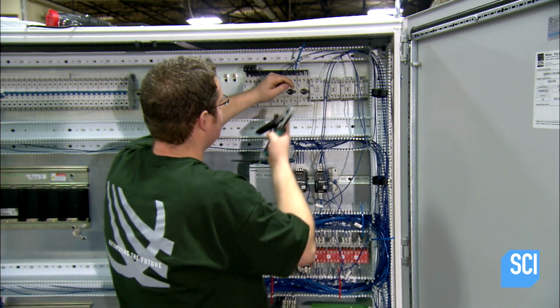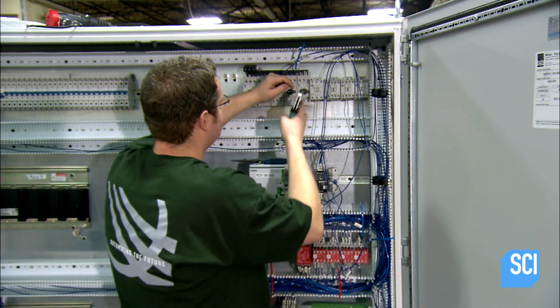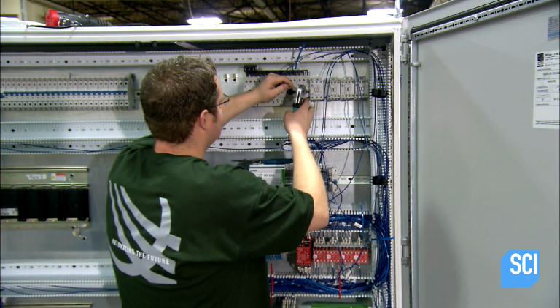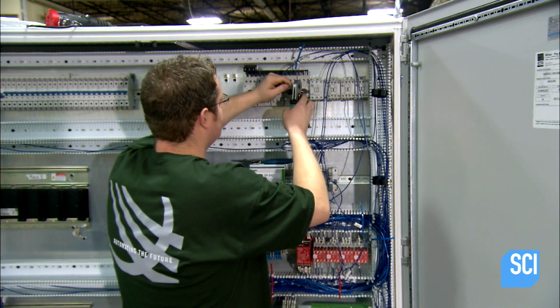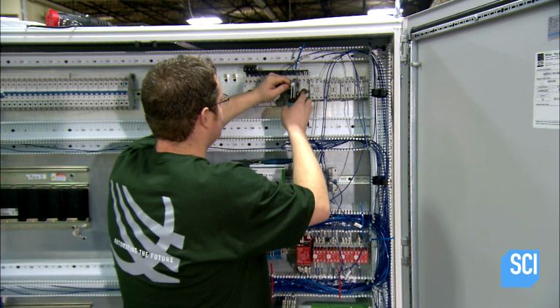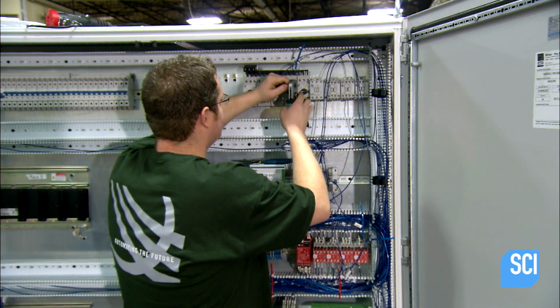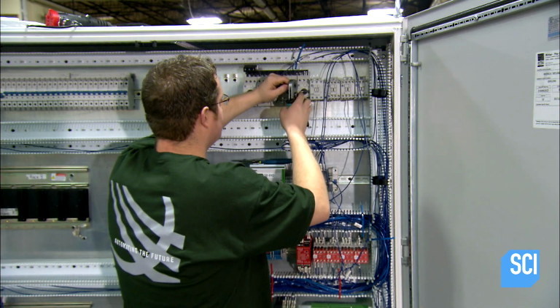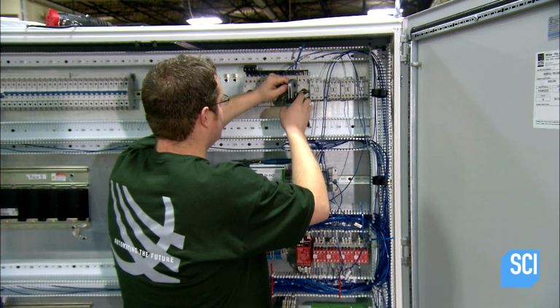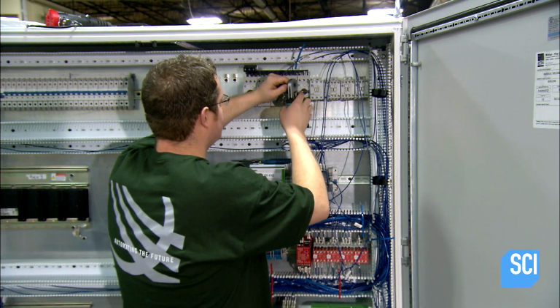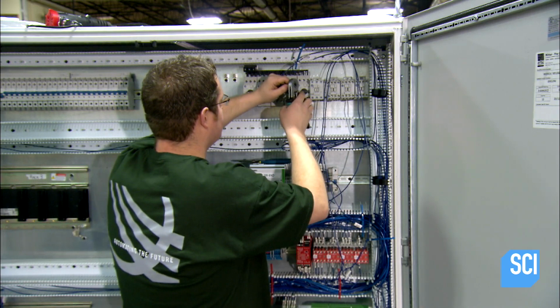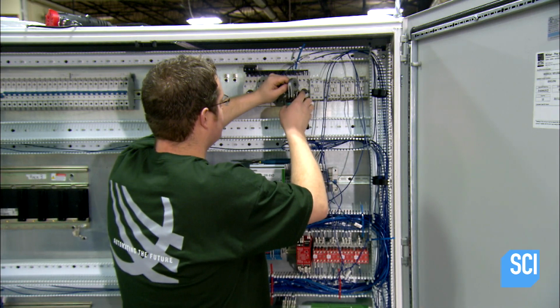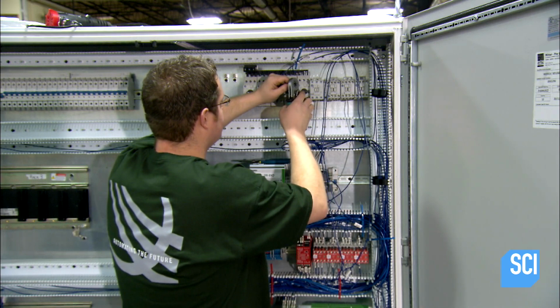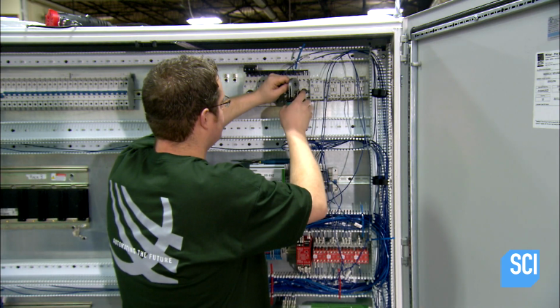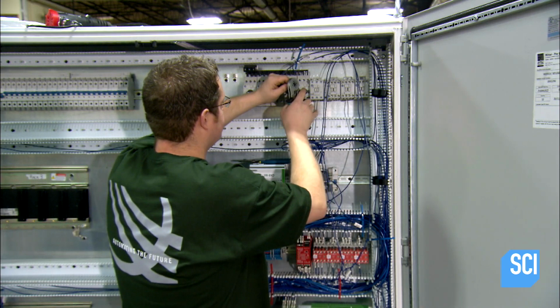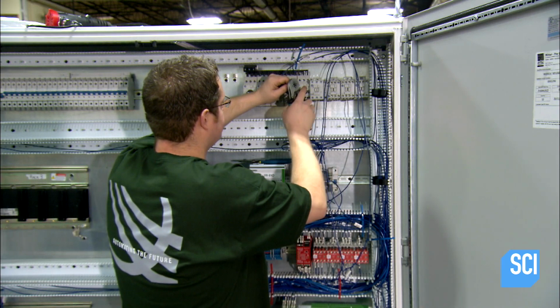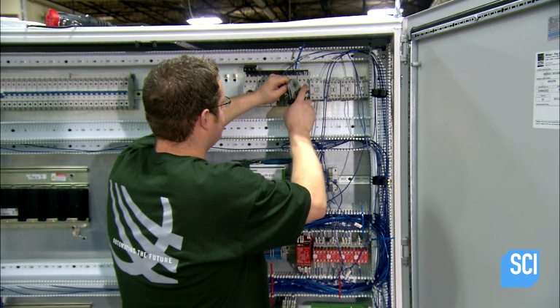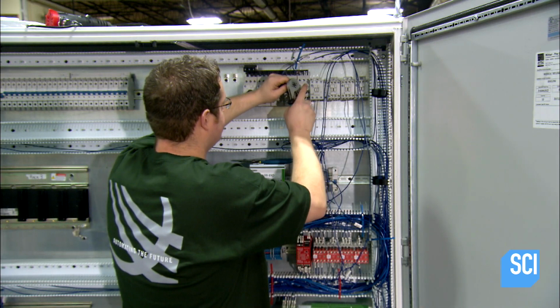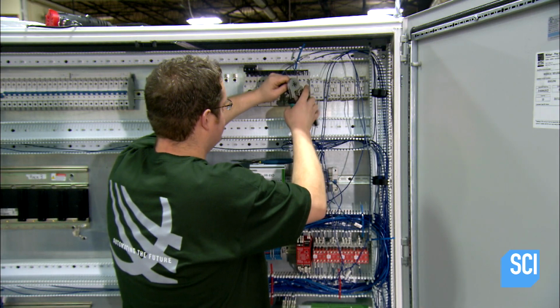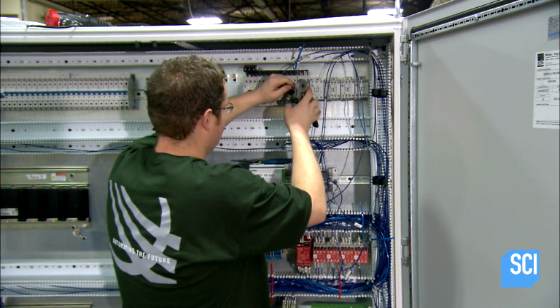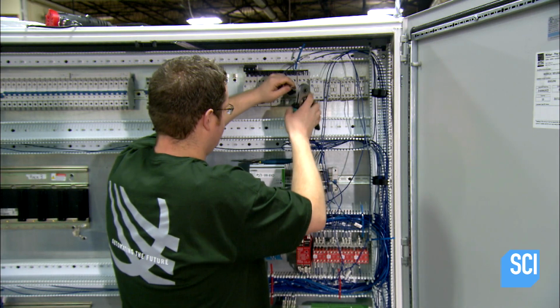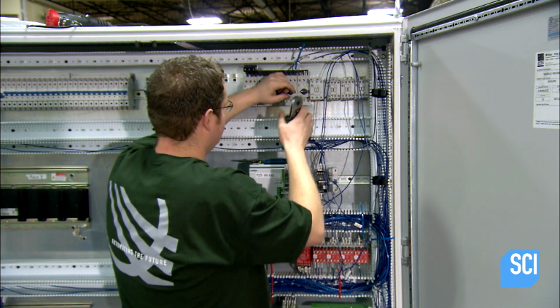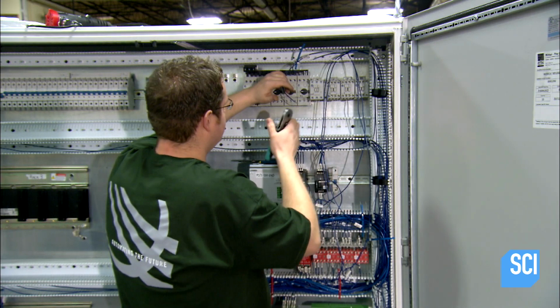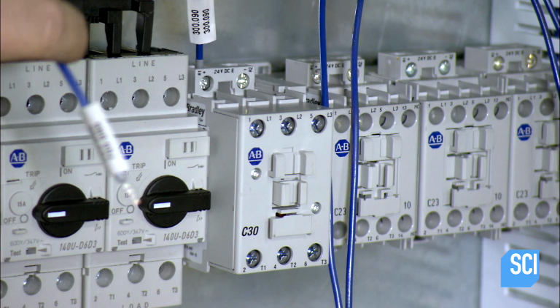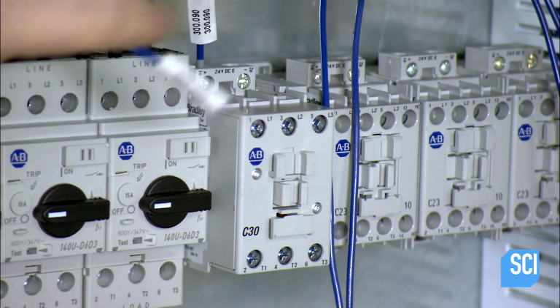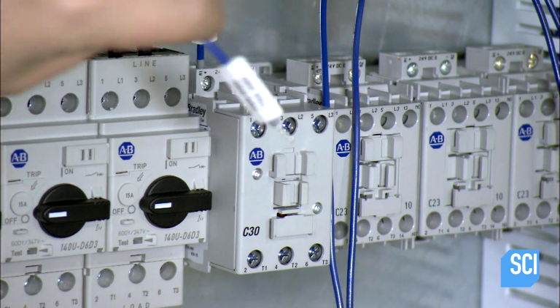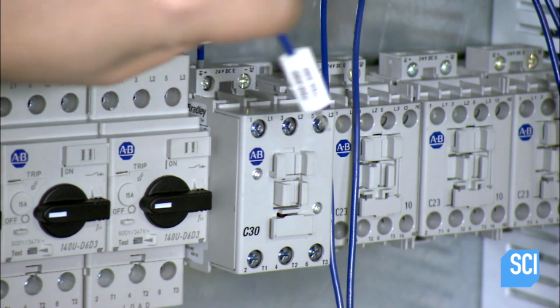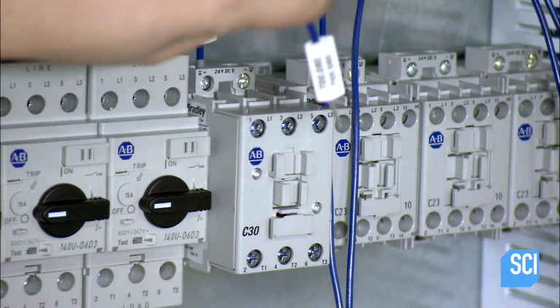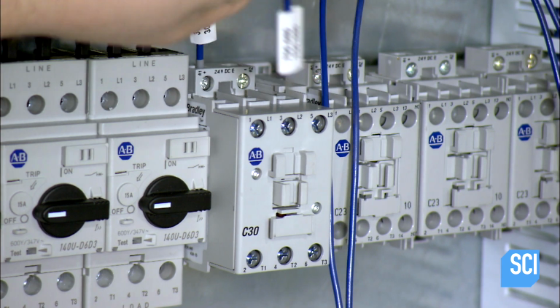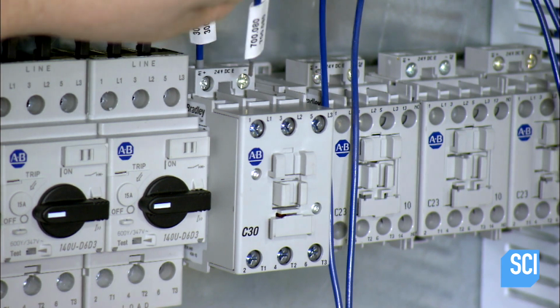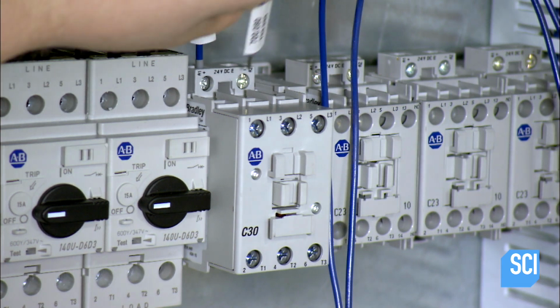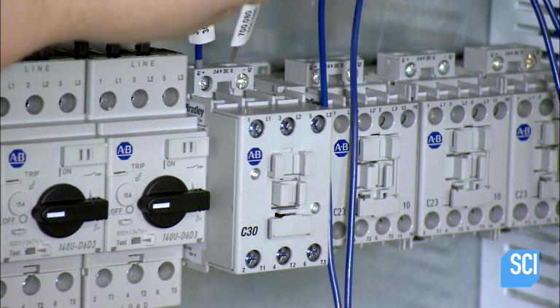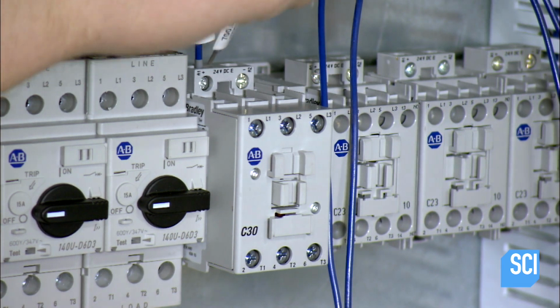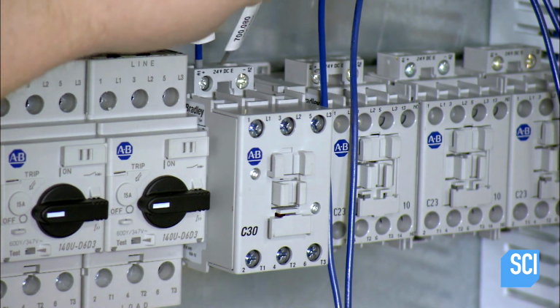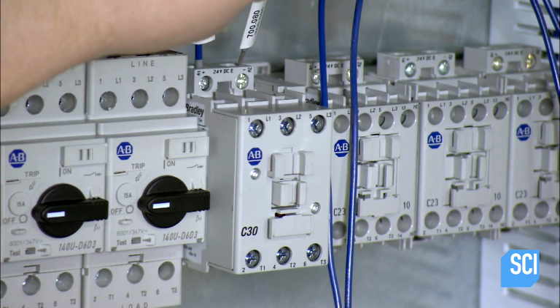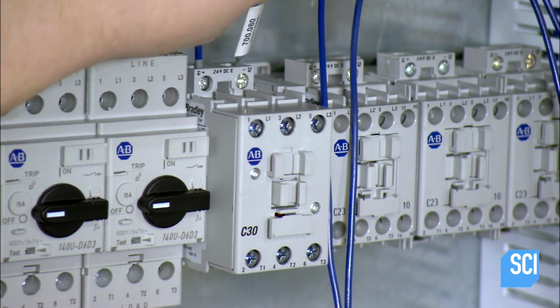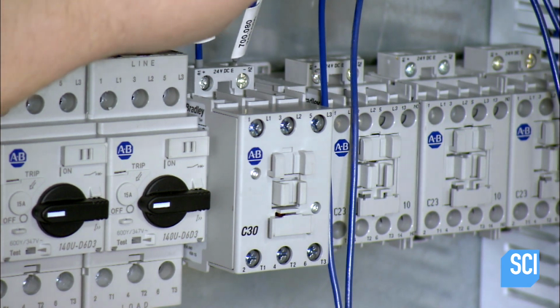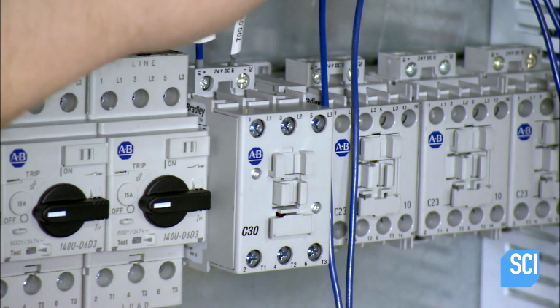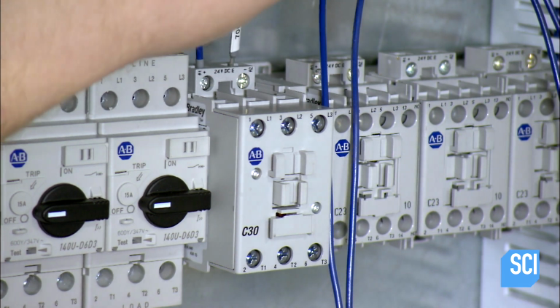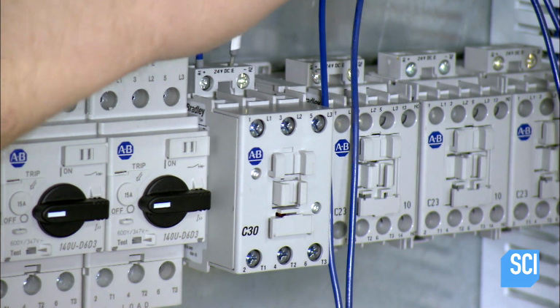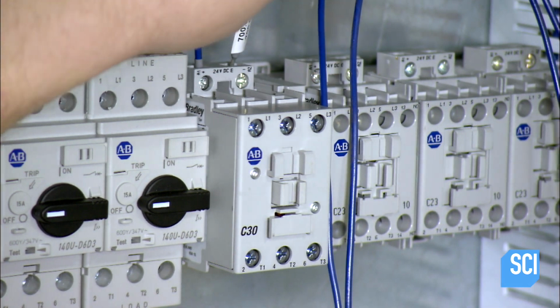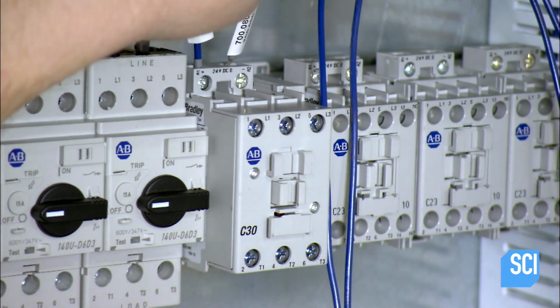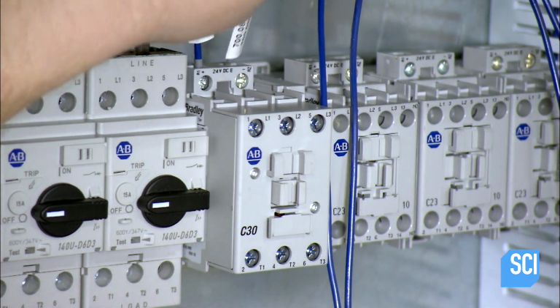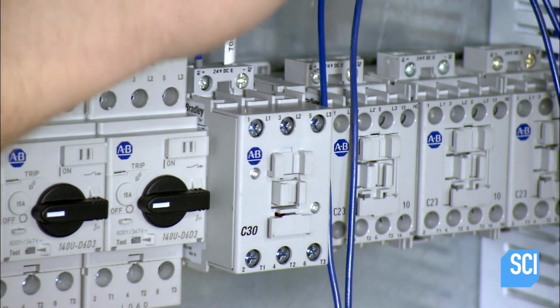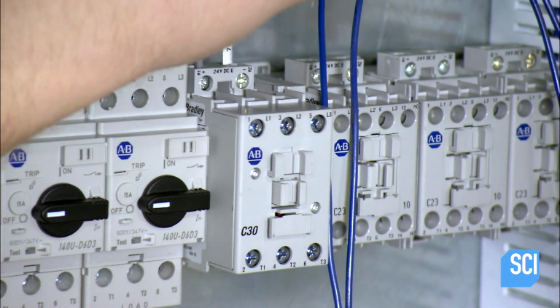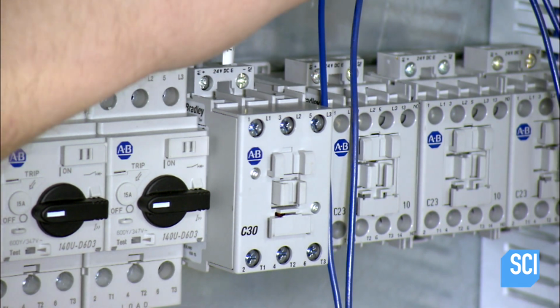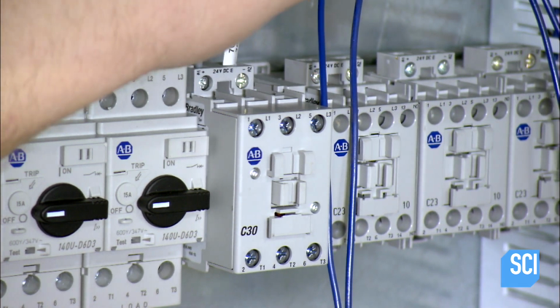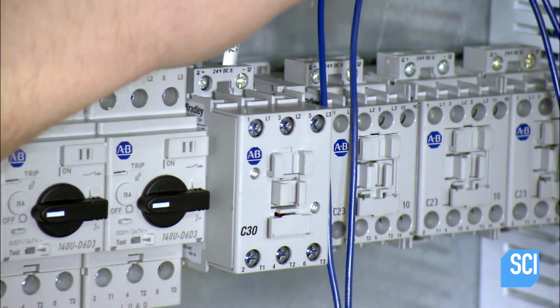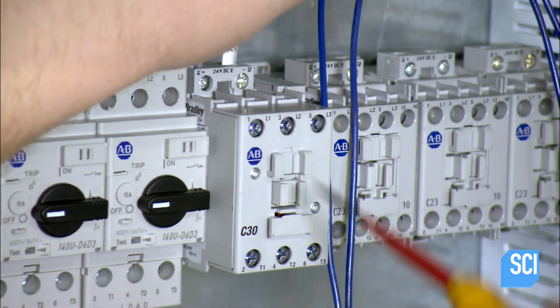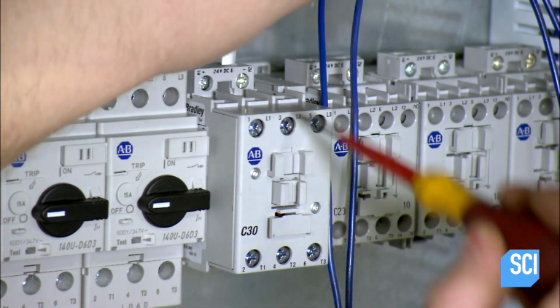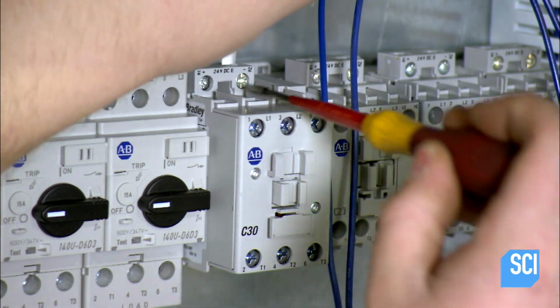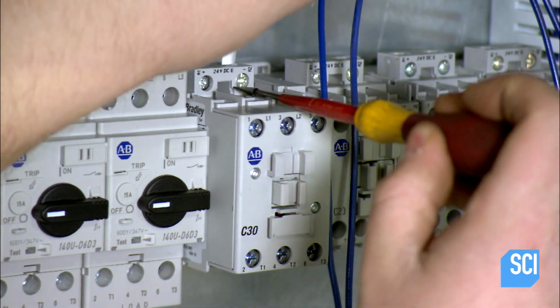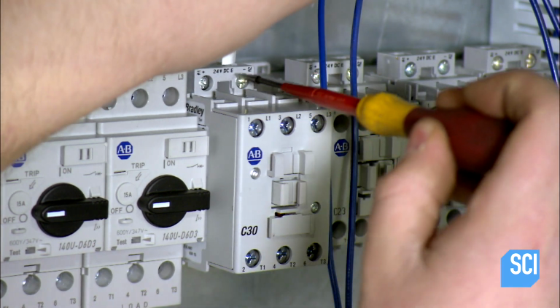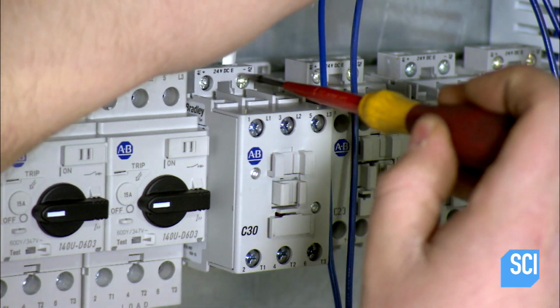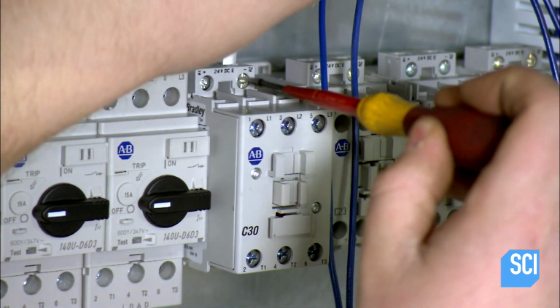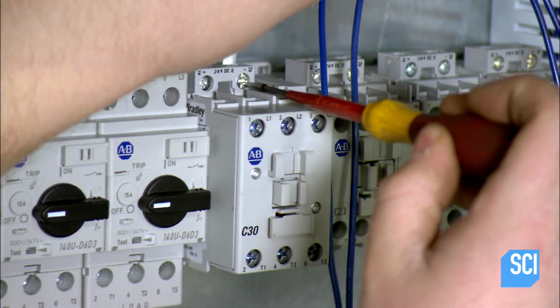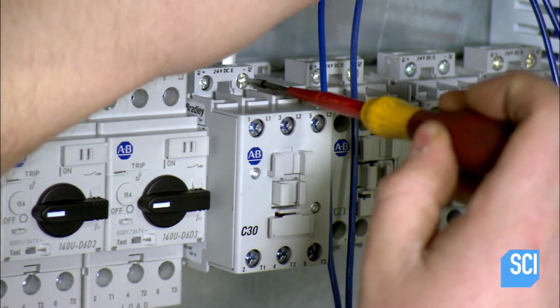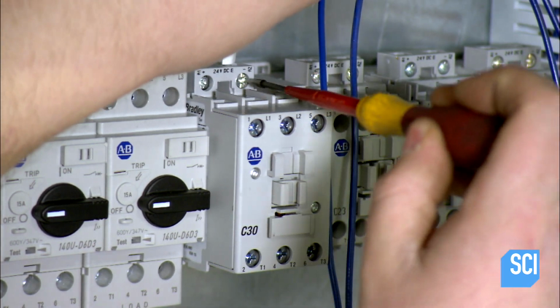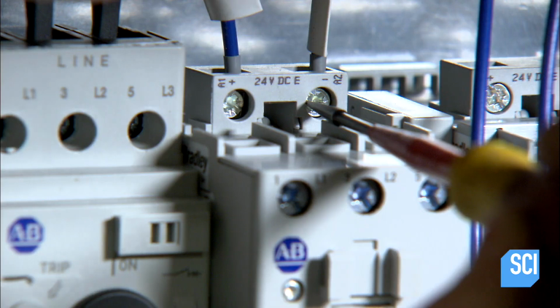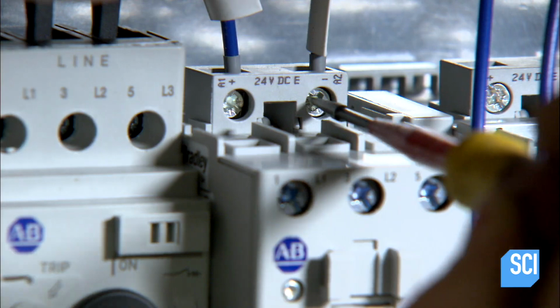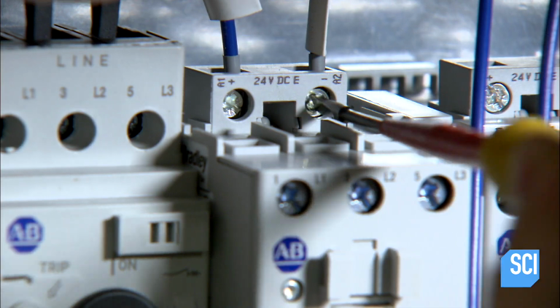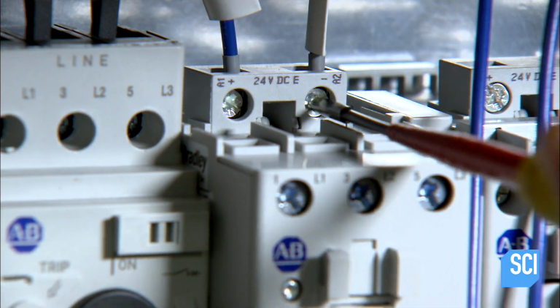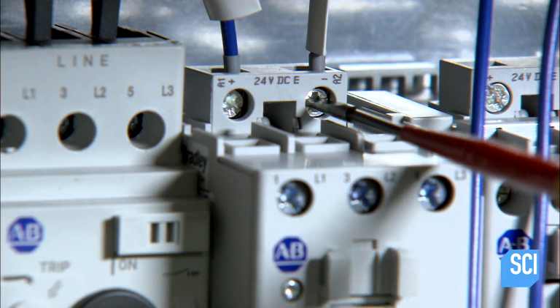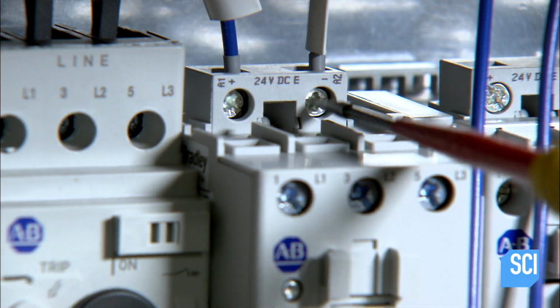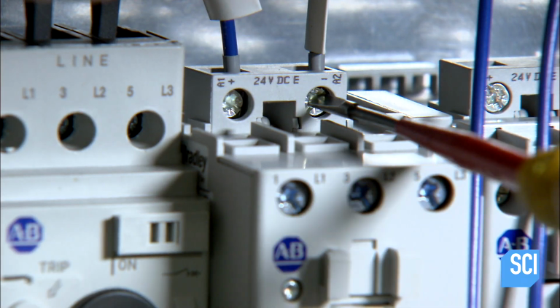A CNC machine has engines for performing rotary movements, linear movements, and for picking up and placing parts.